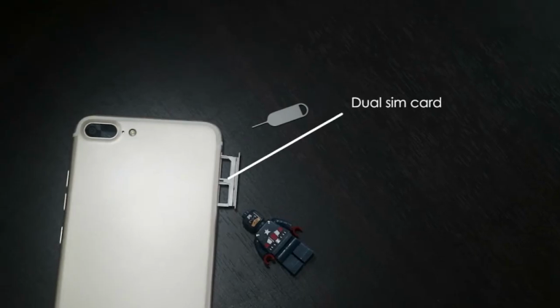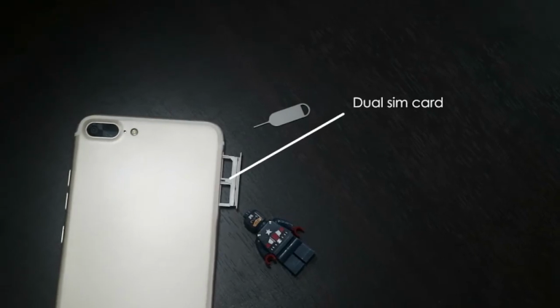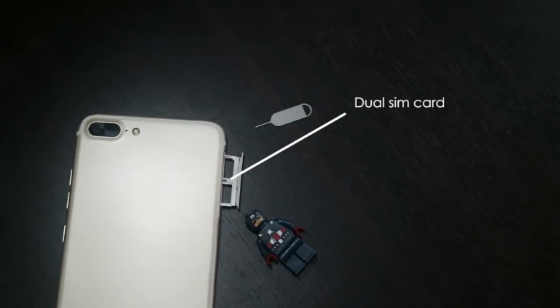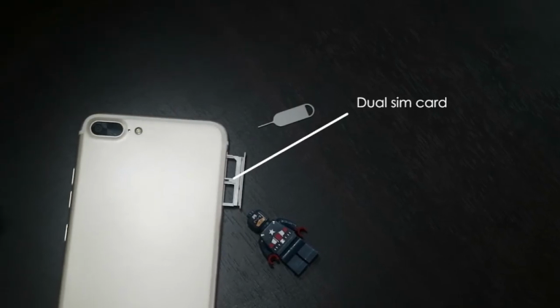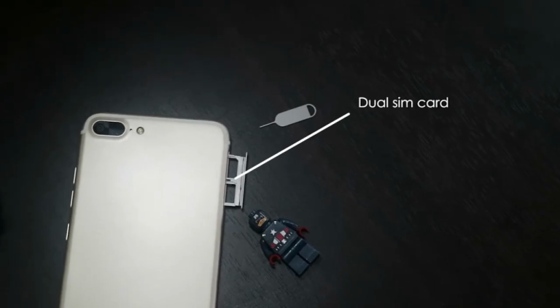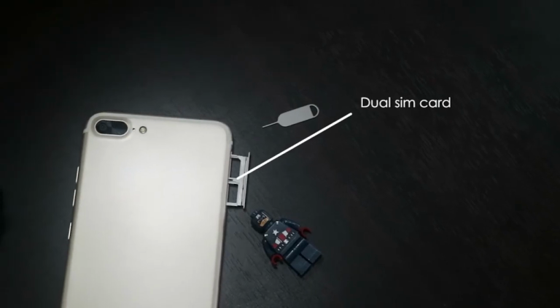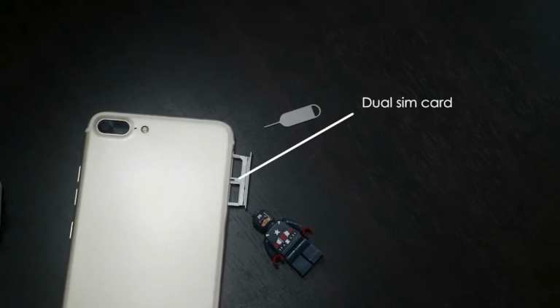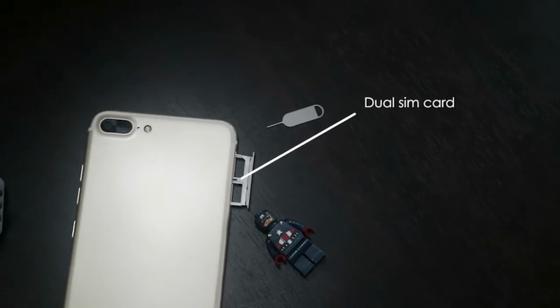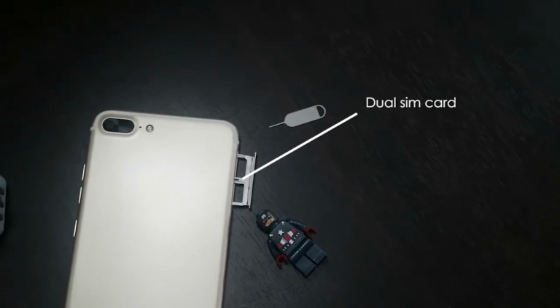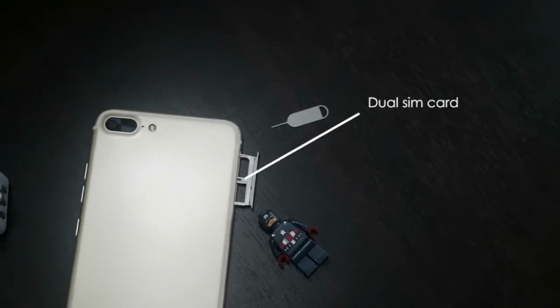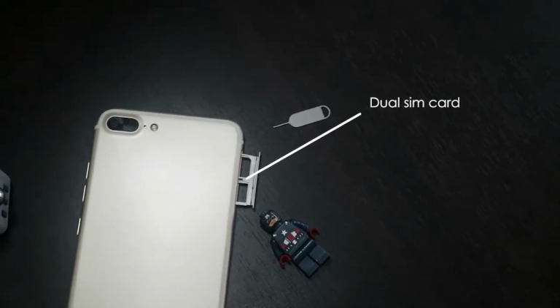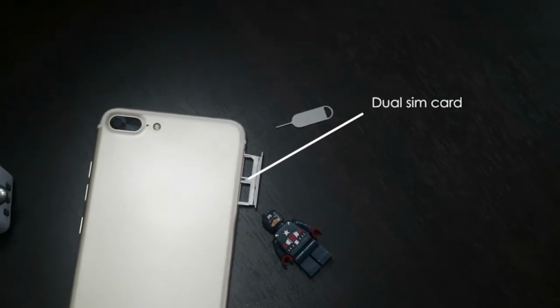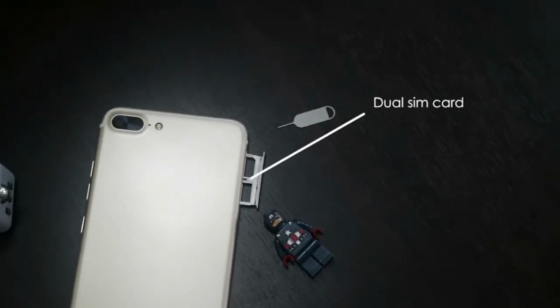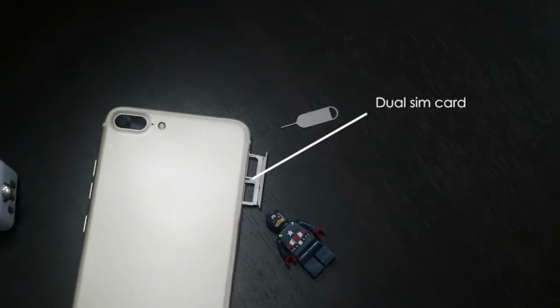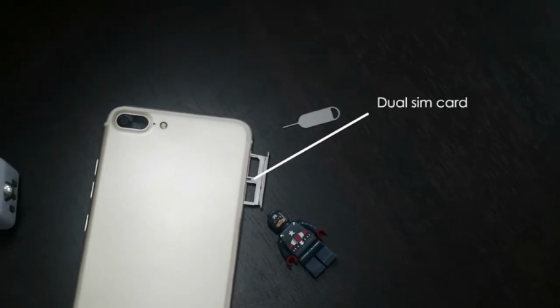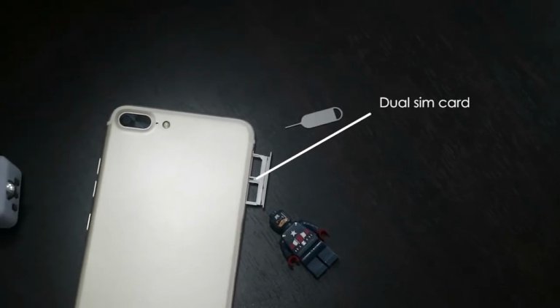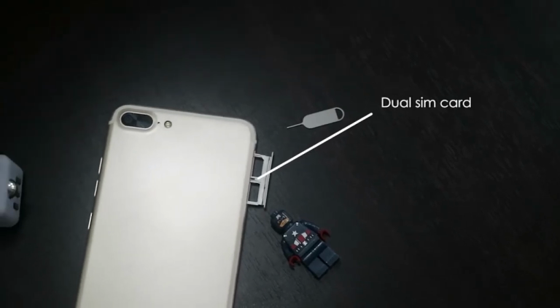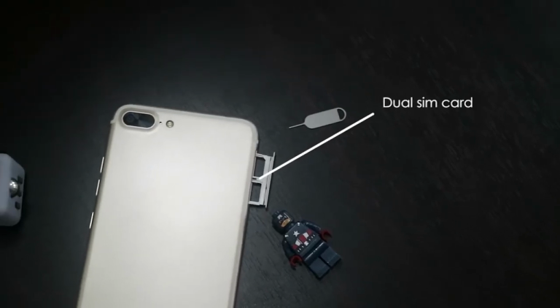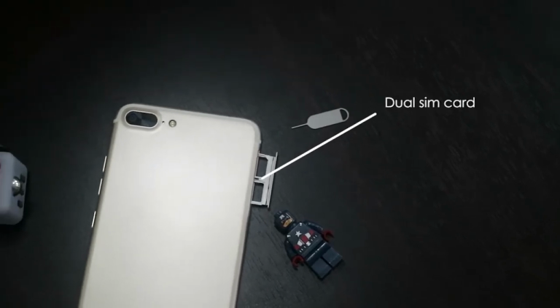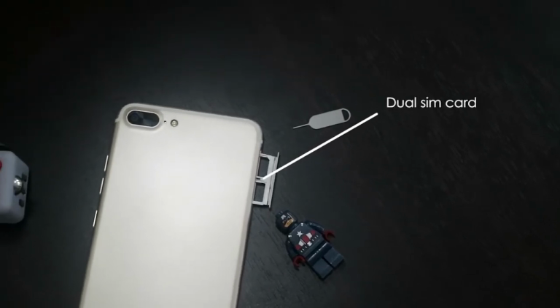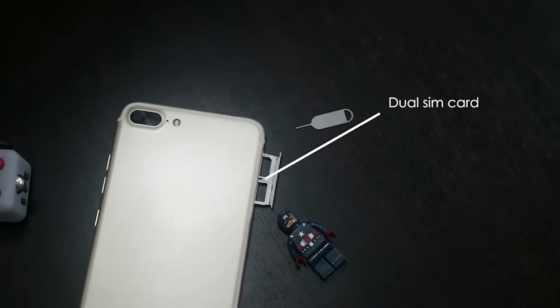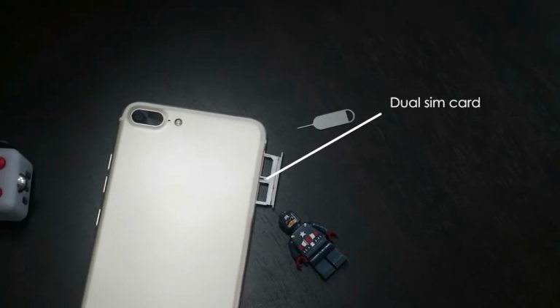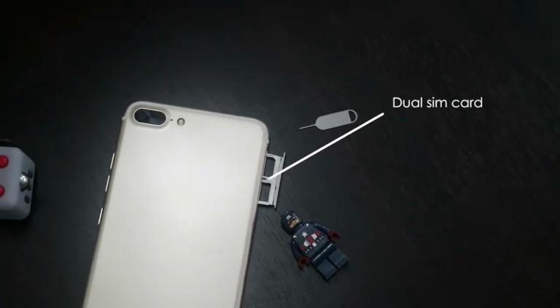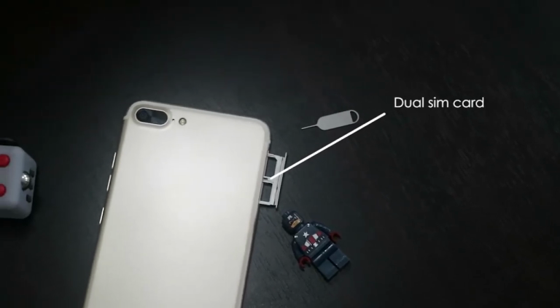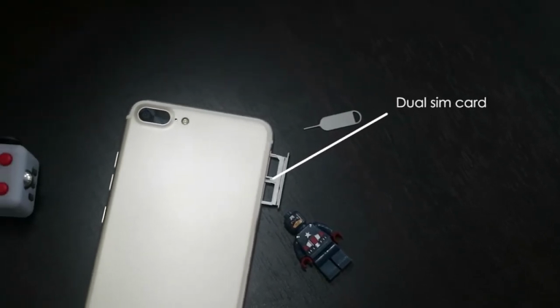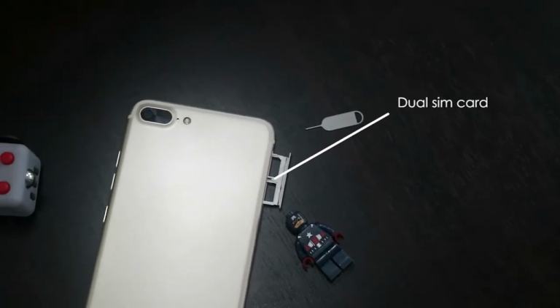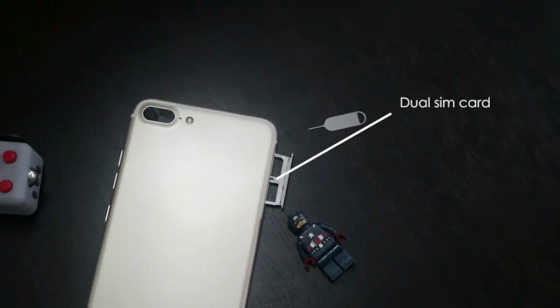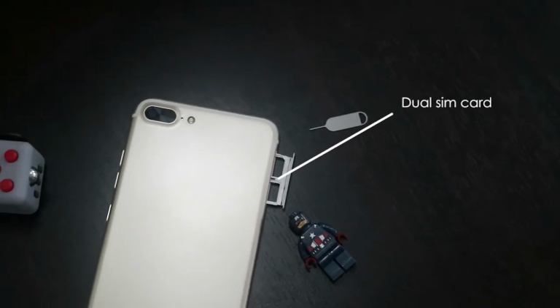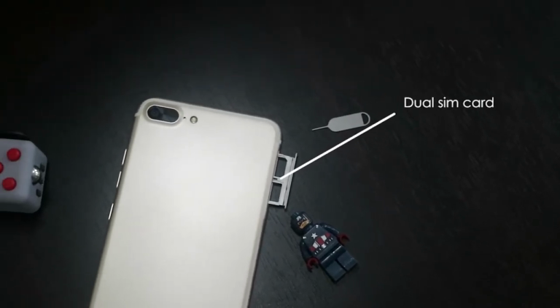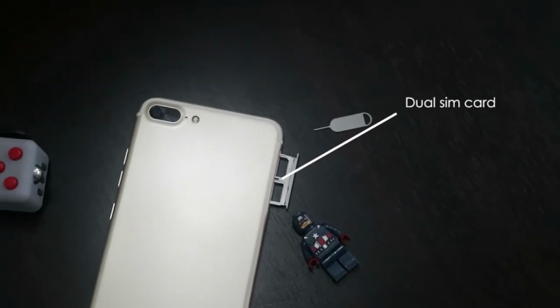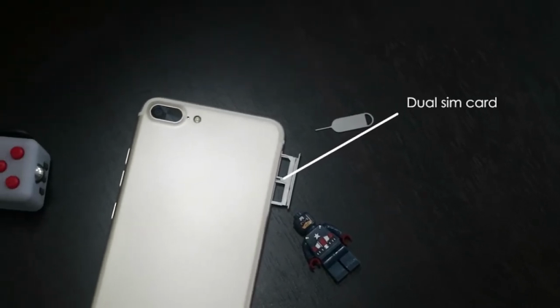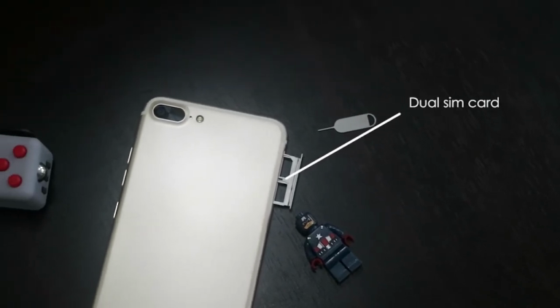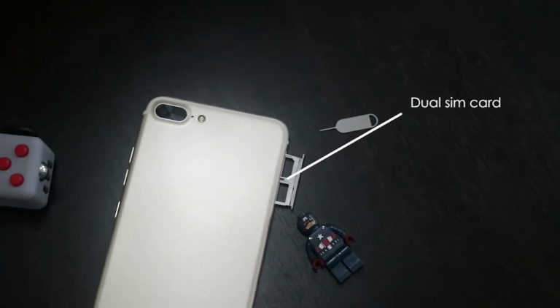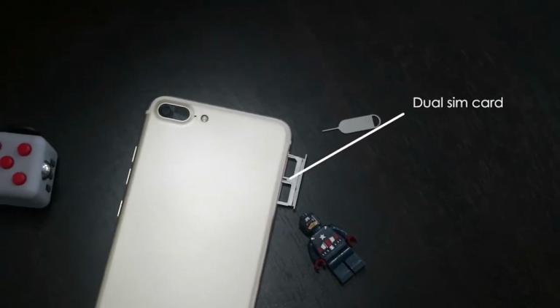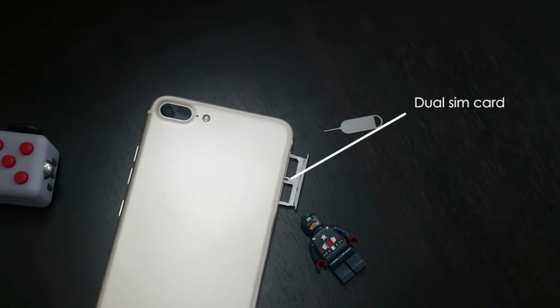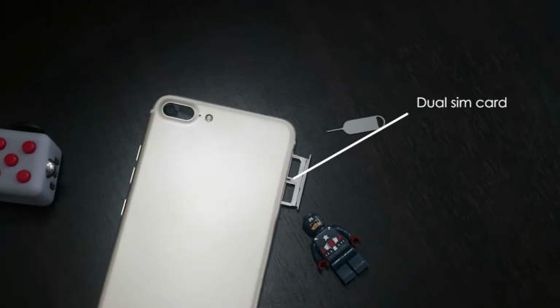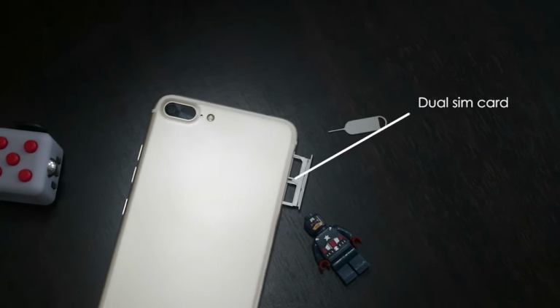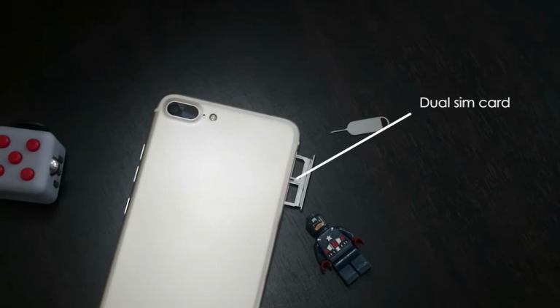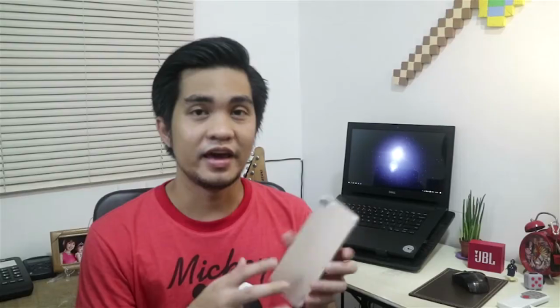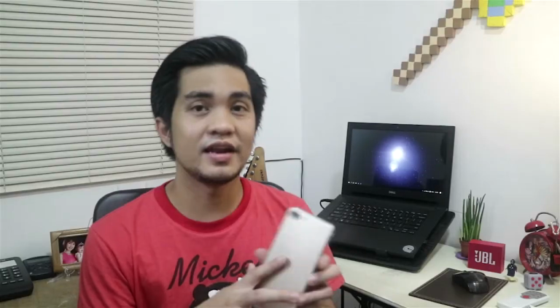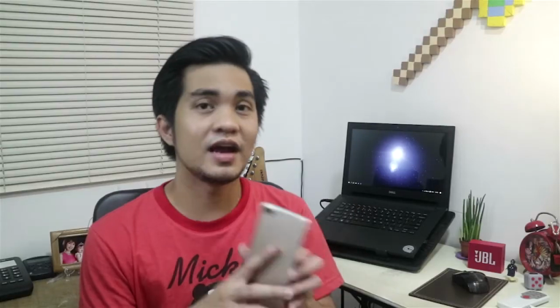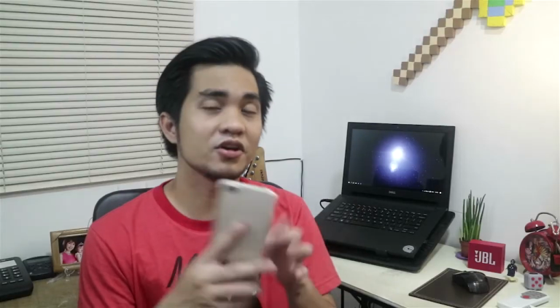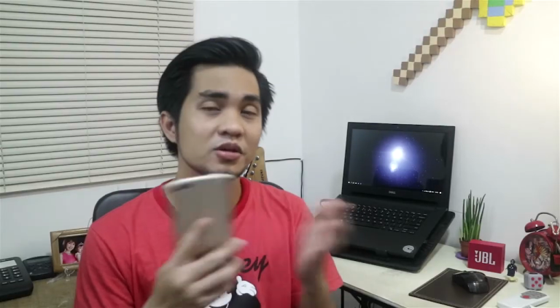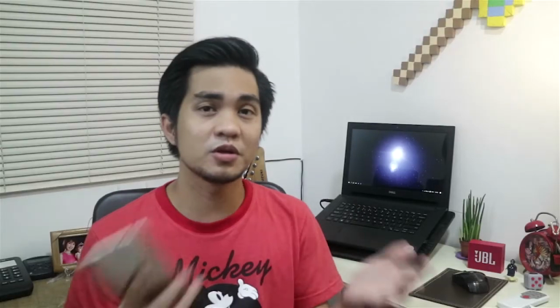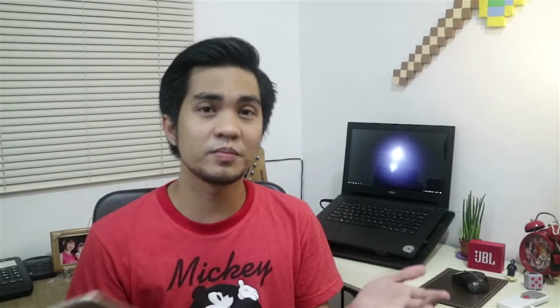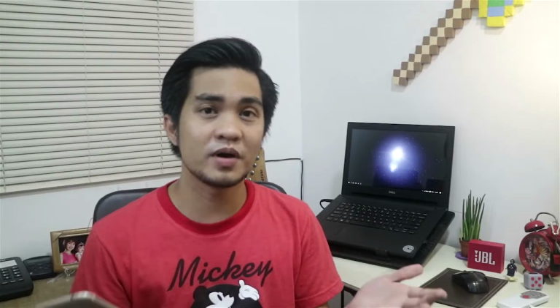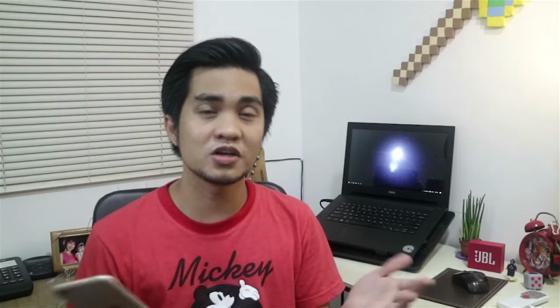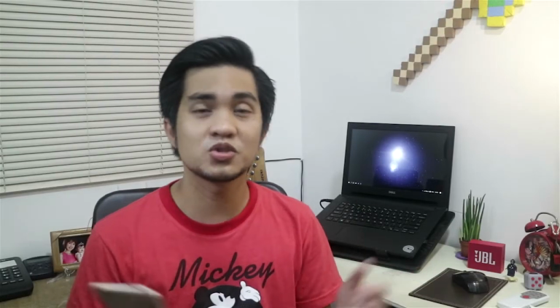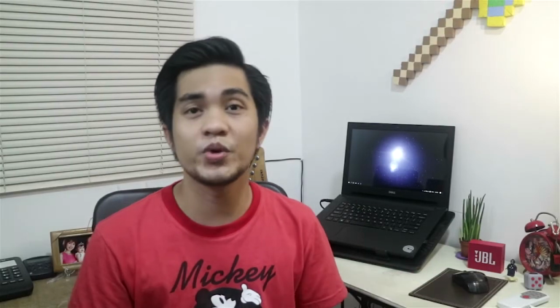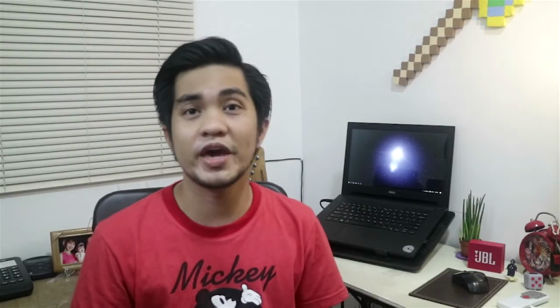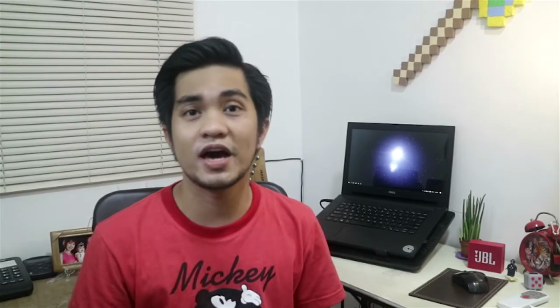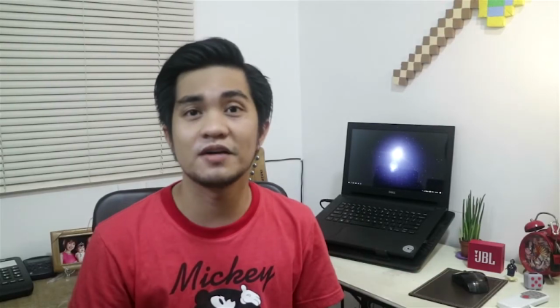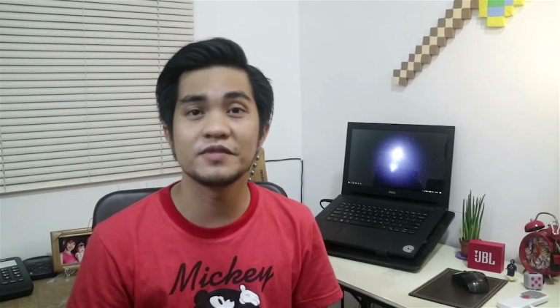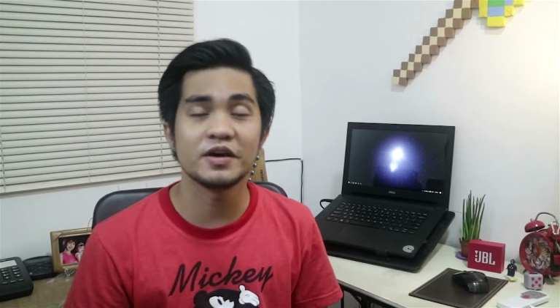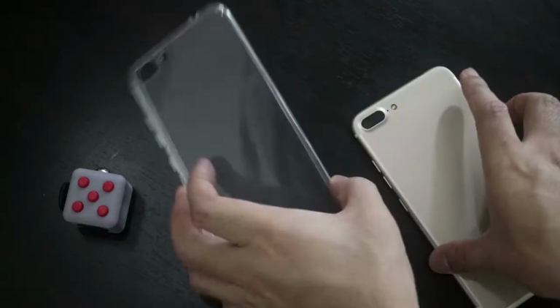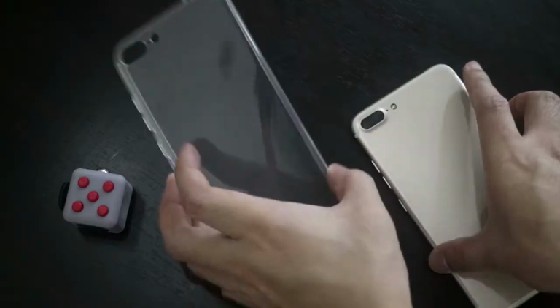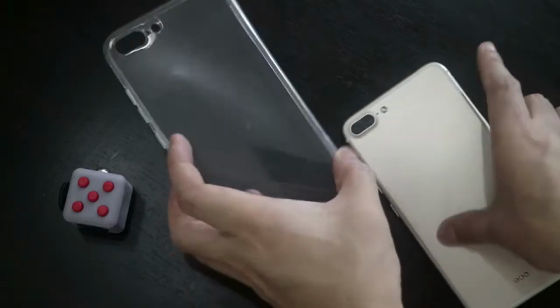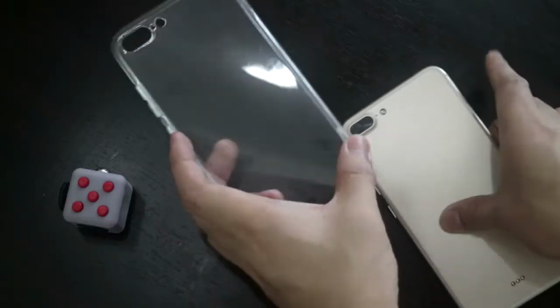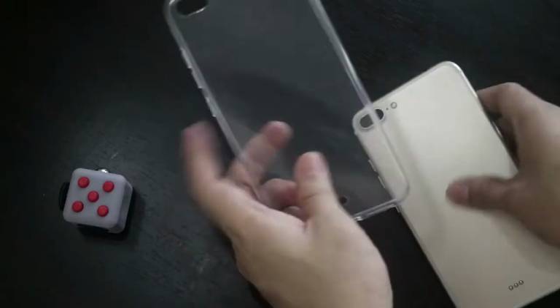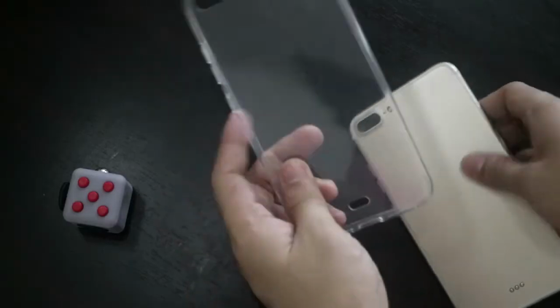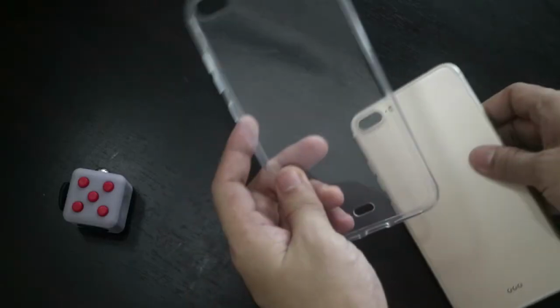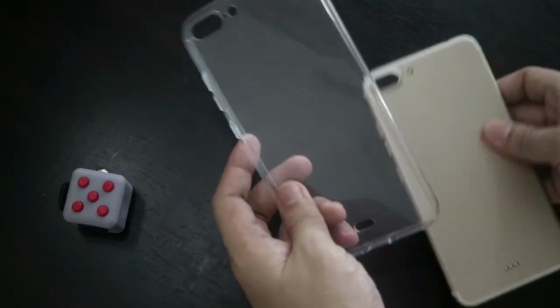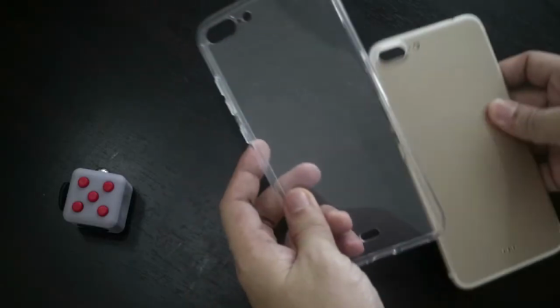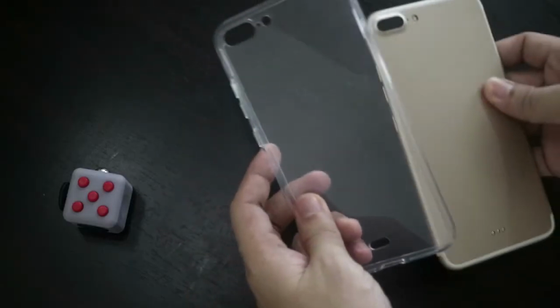And also we have a dual SIM card tray. And out of the box, we have a free phone case.